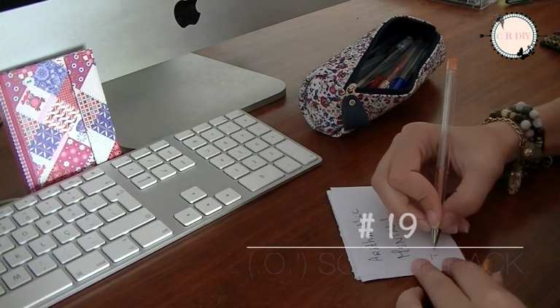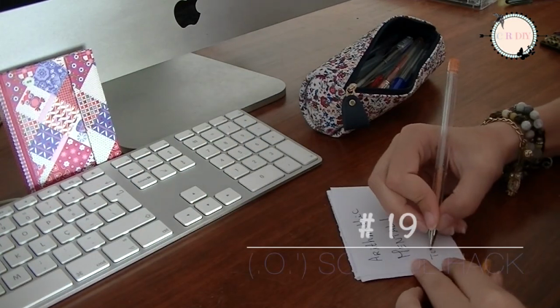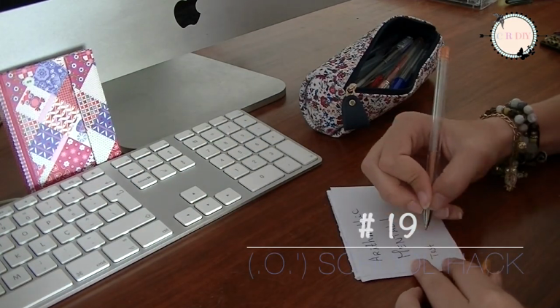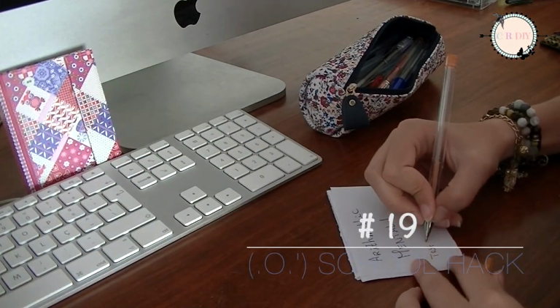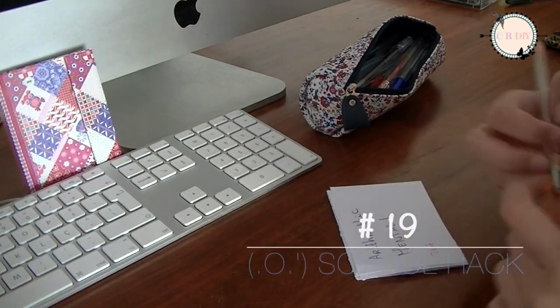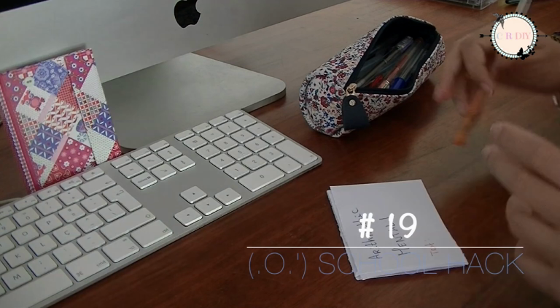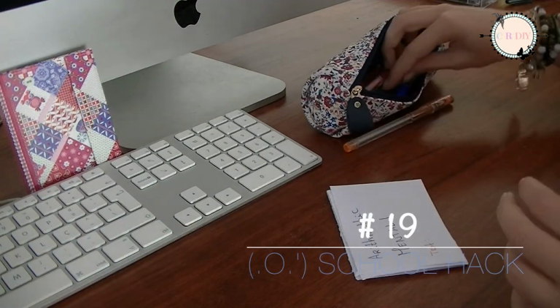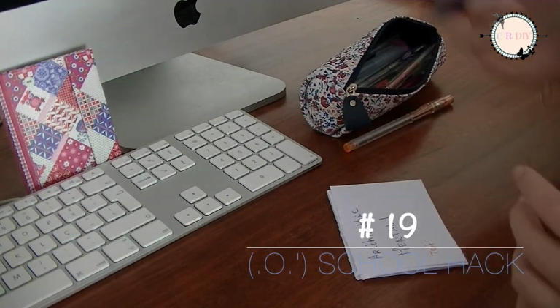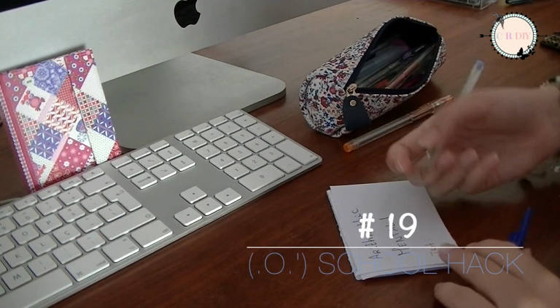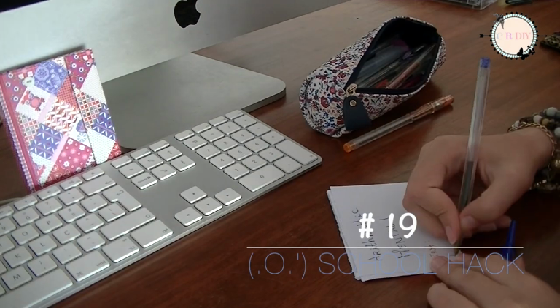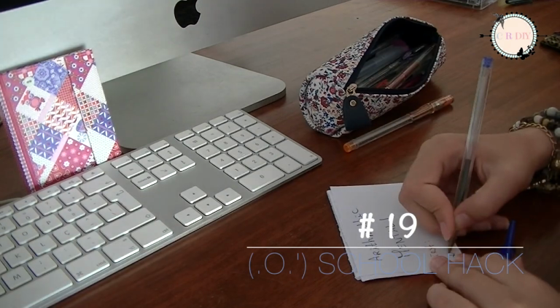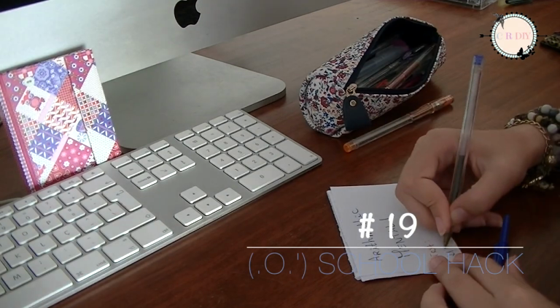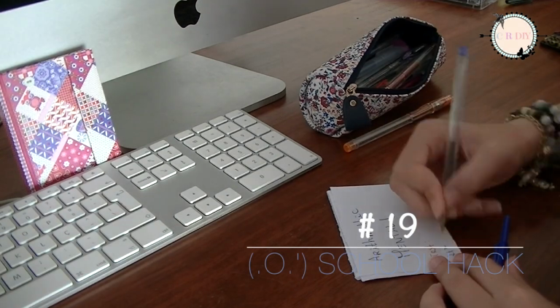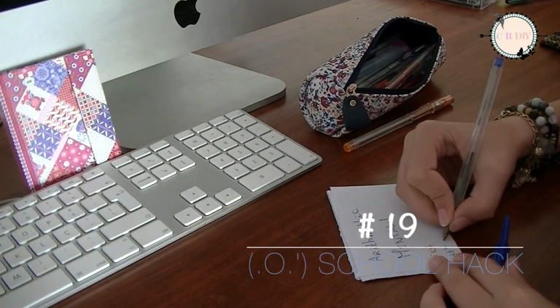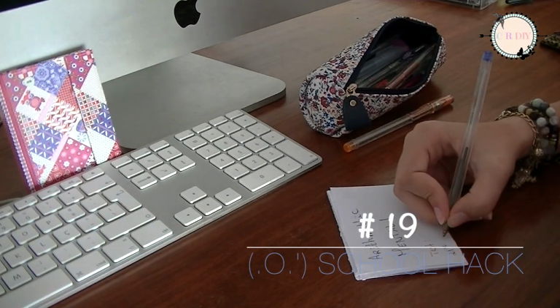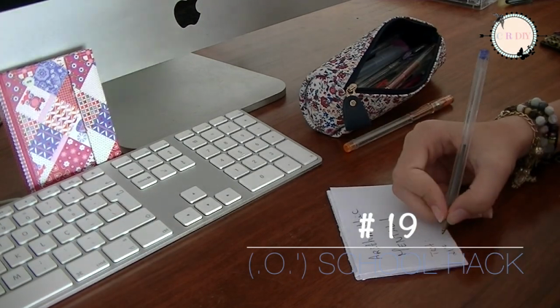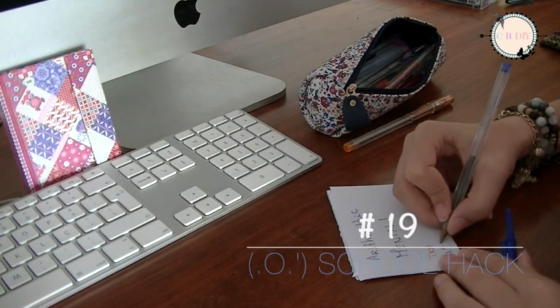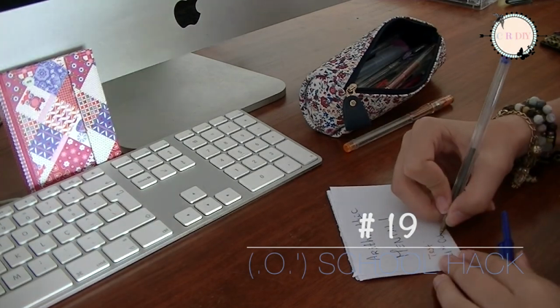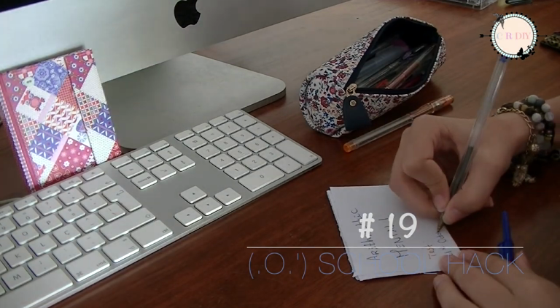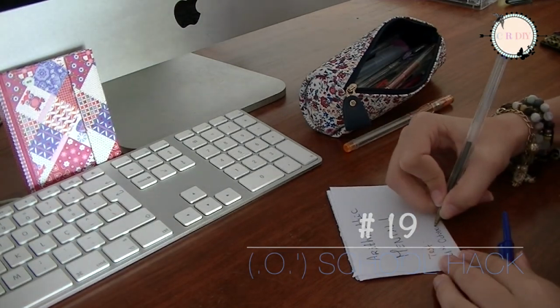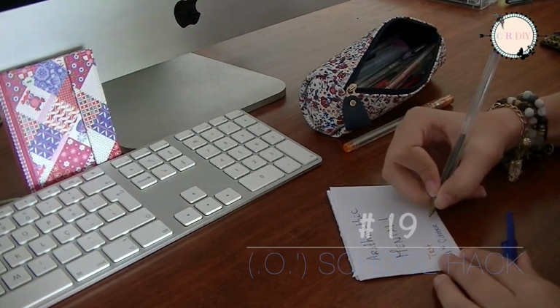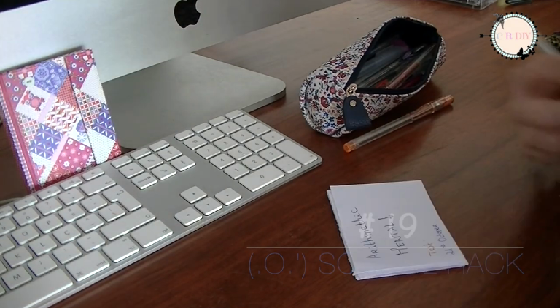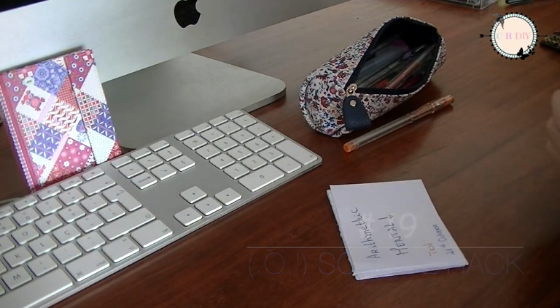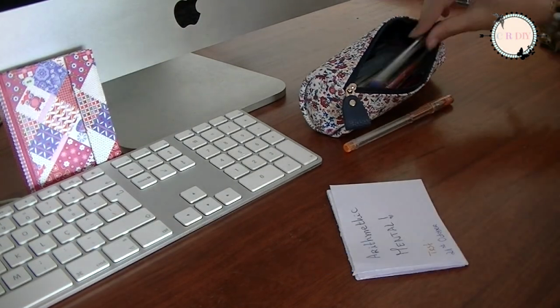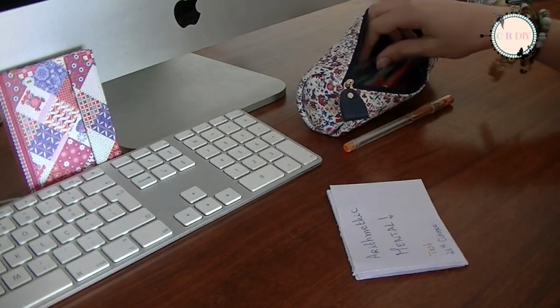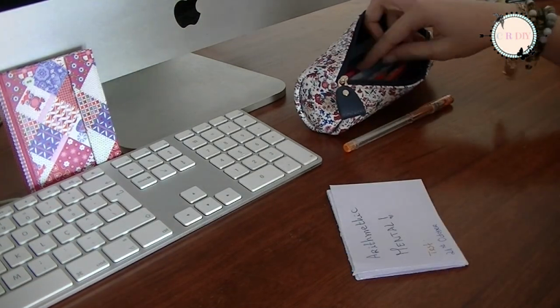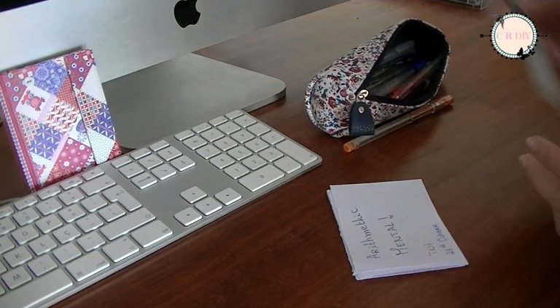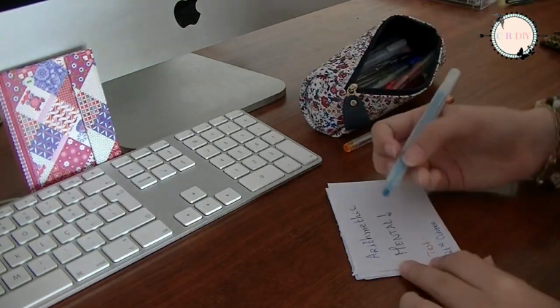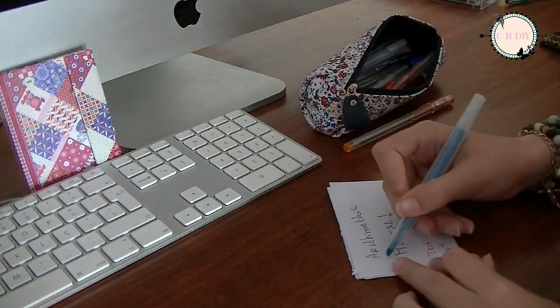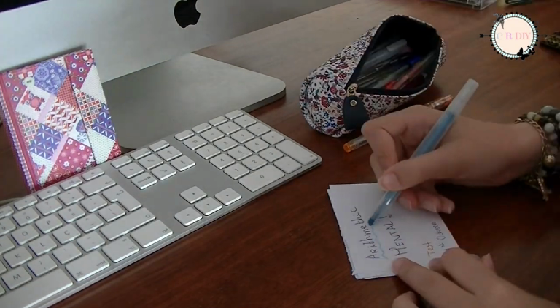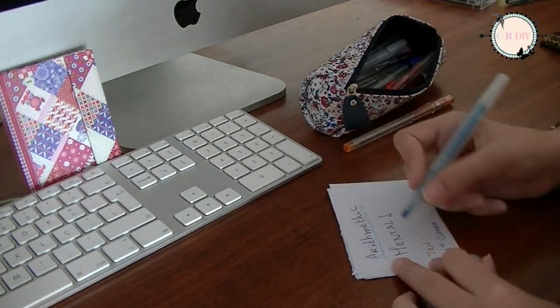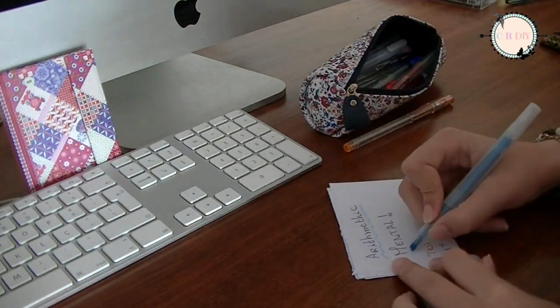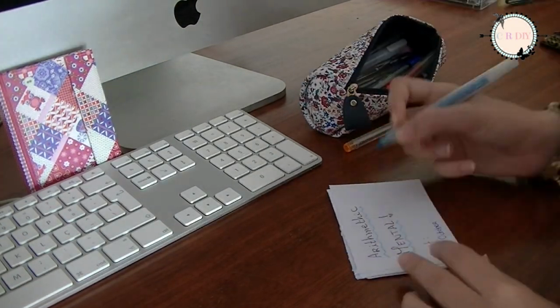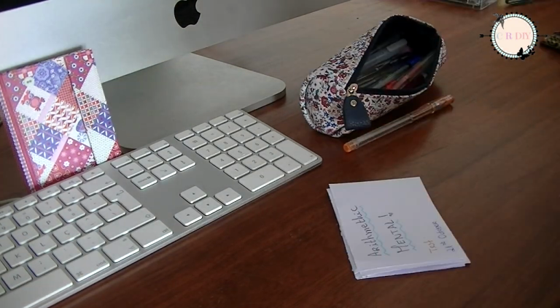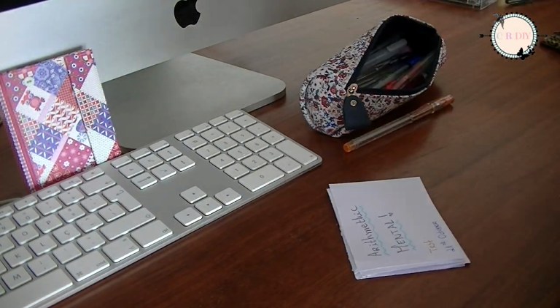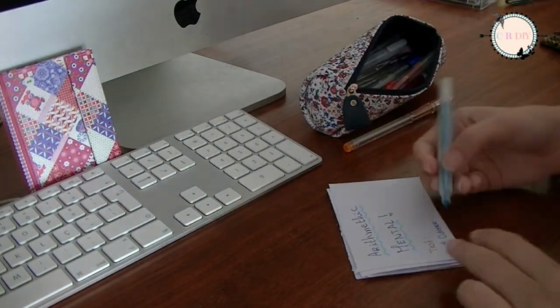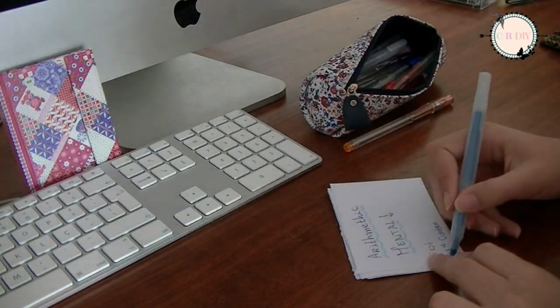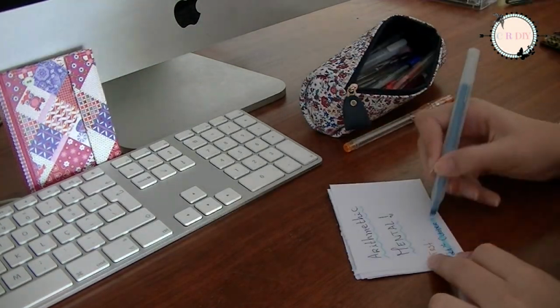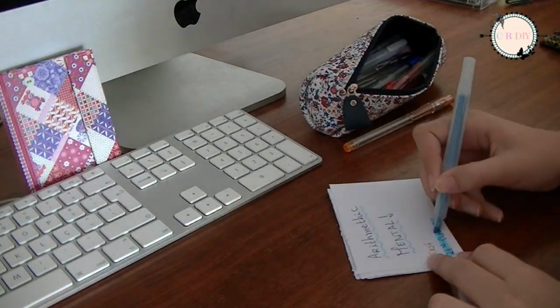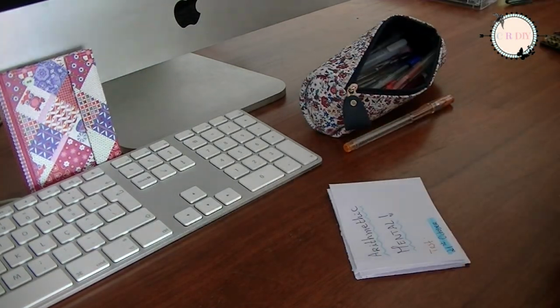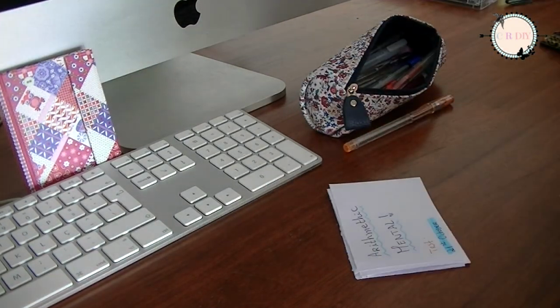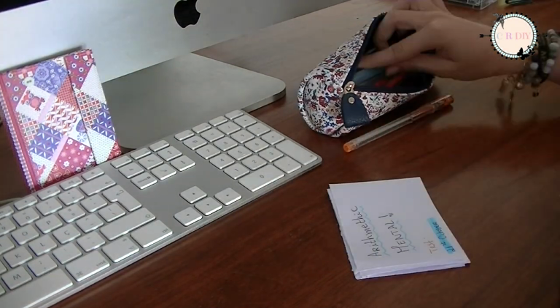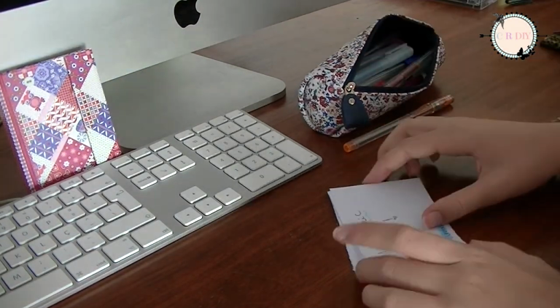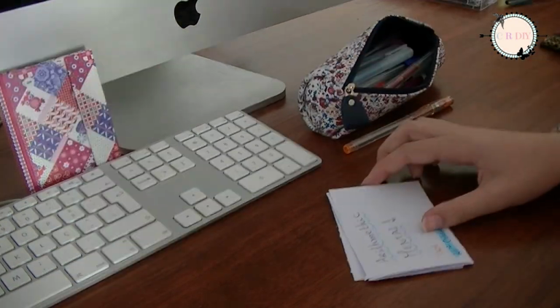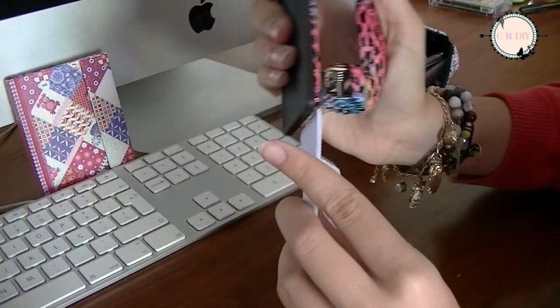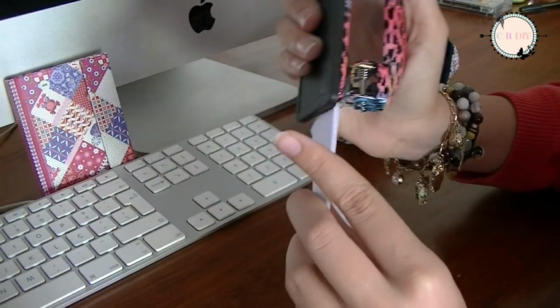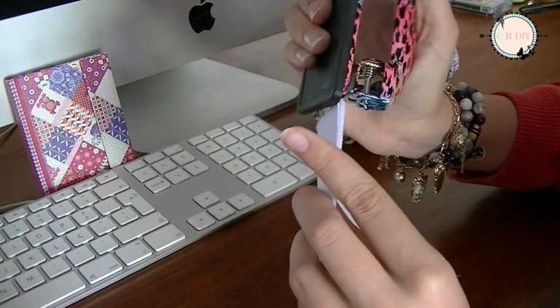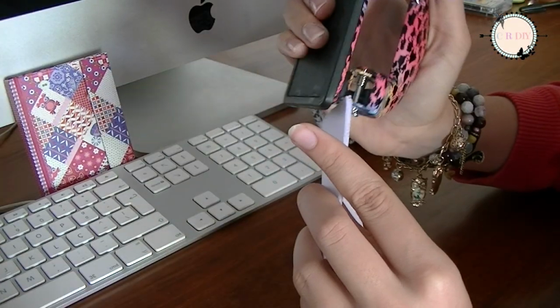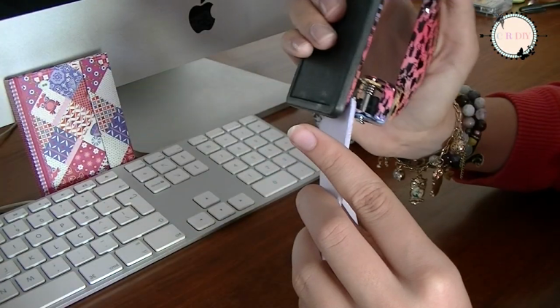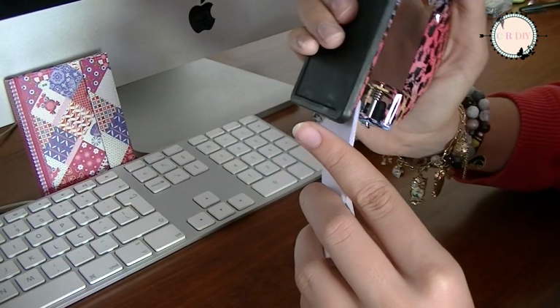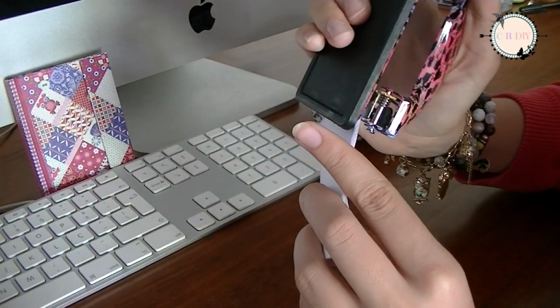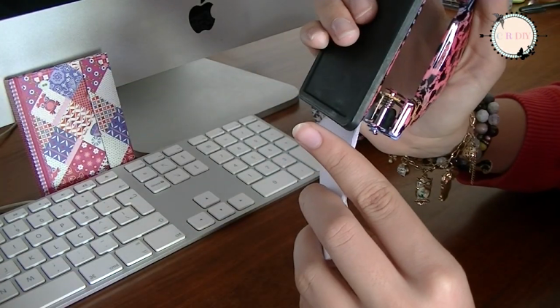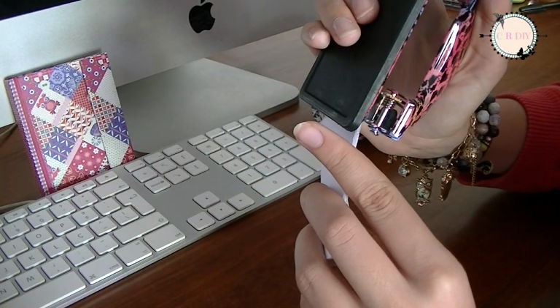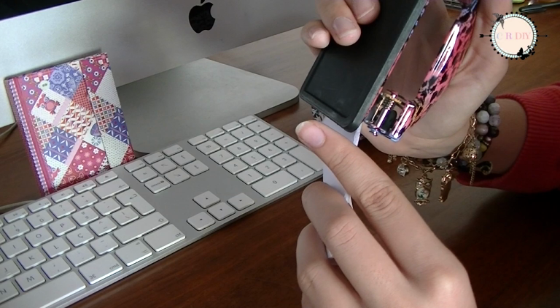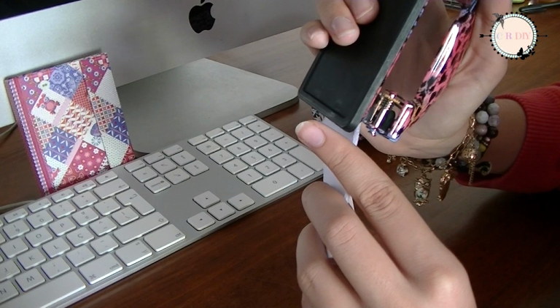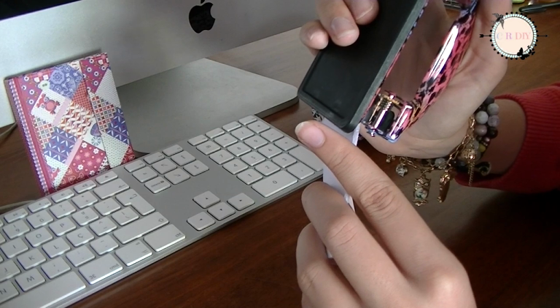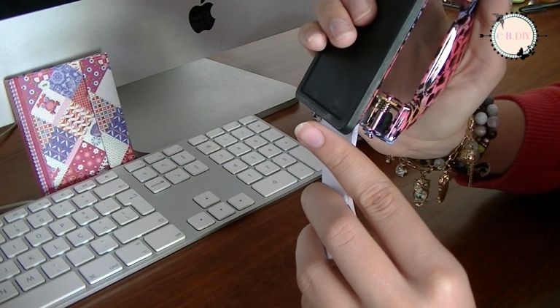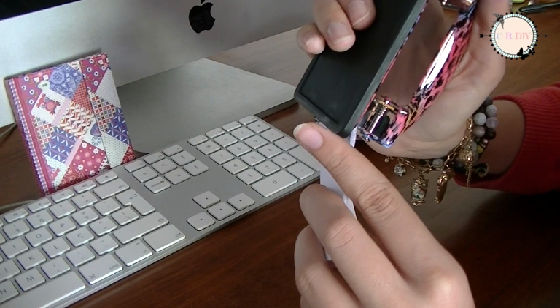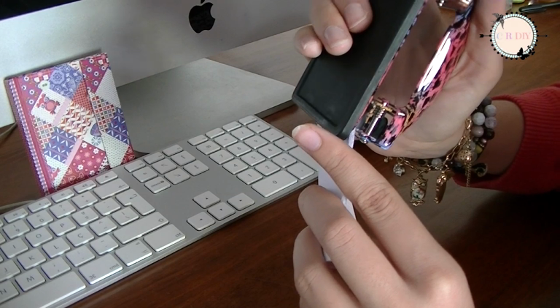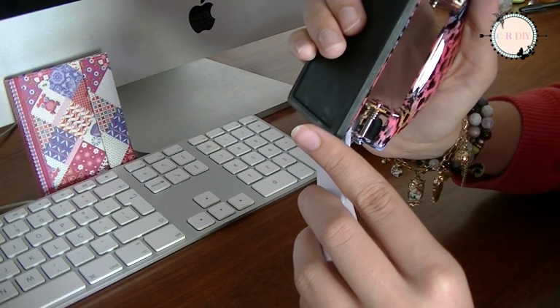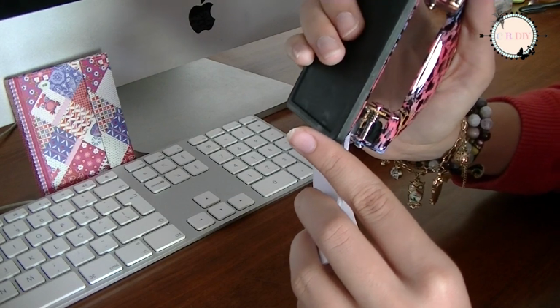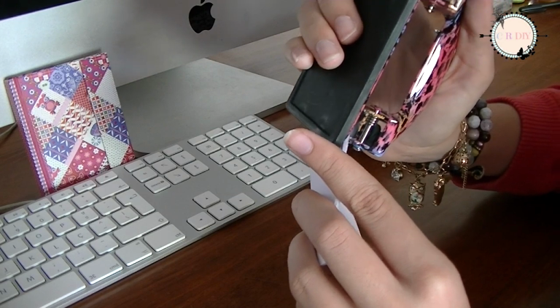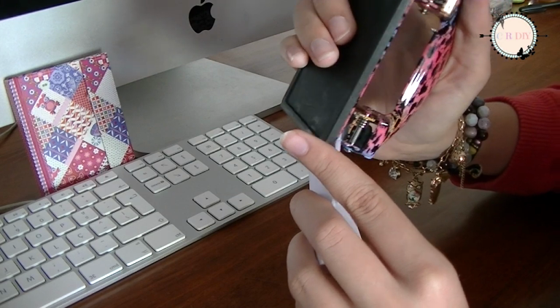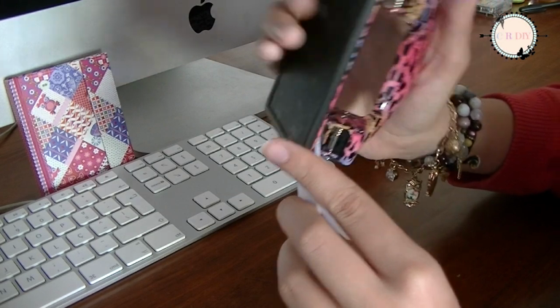After completing your flashcards, punch them and secure them with a ring so they won't fall out of order.